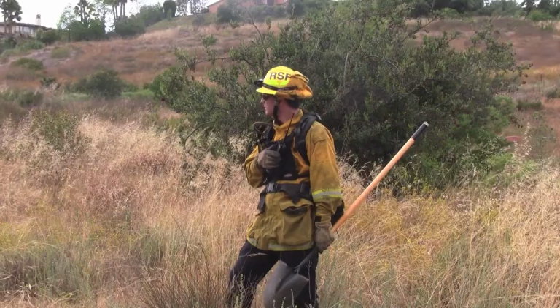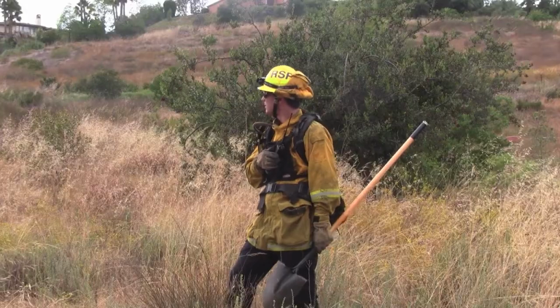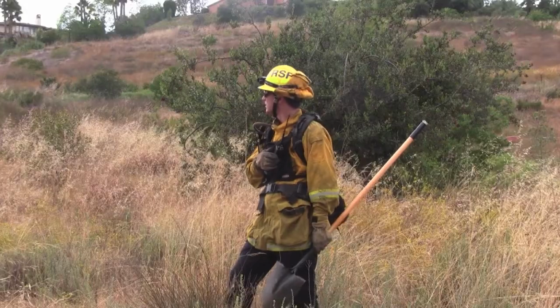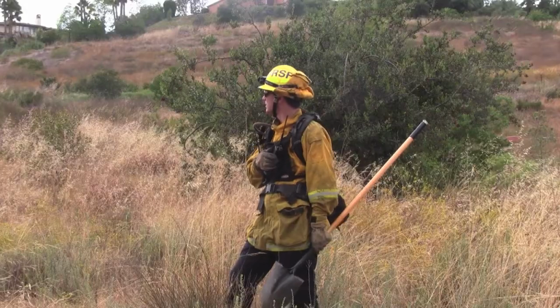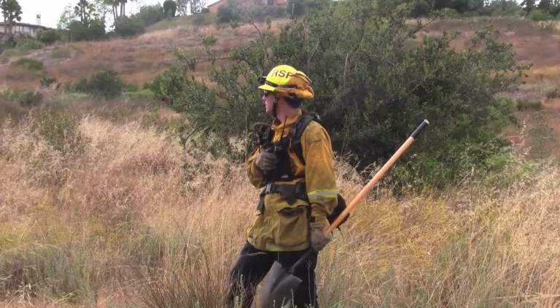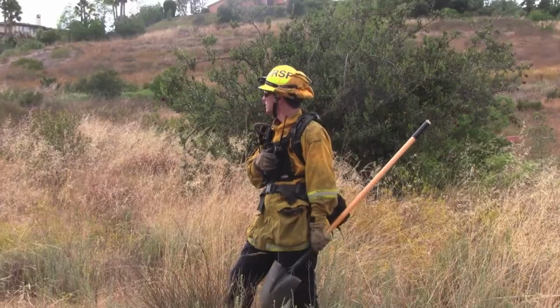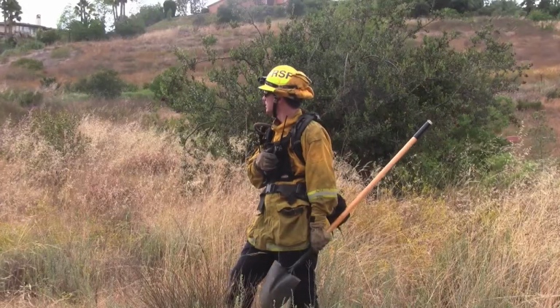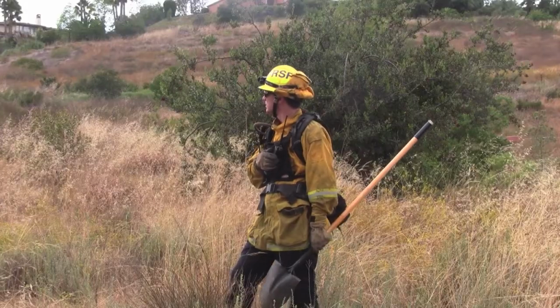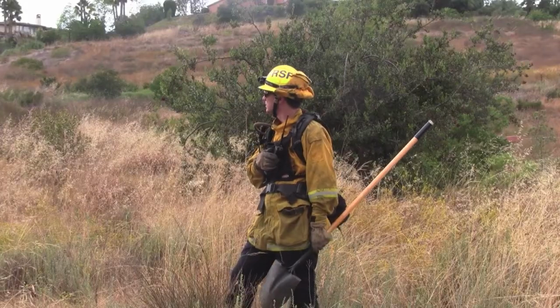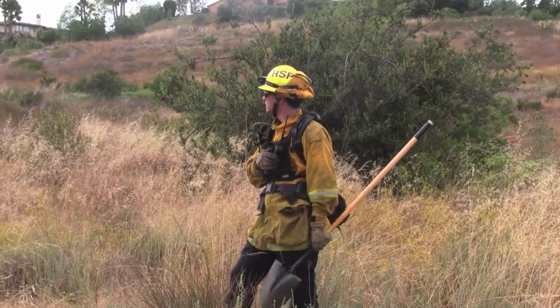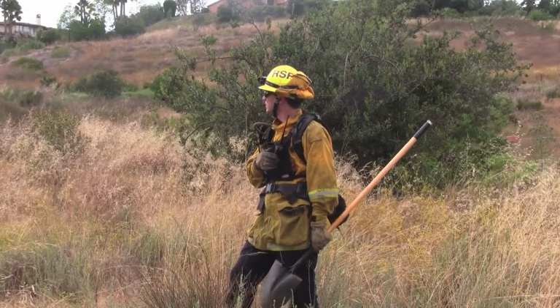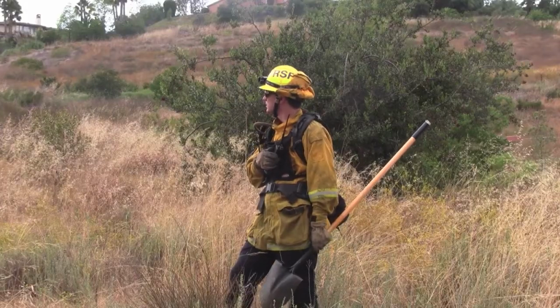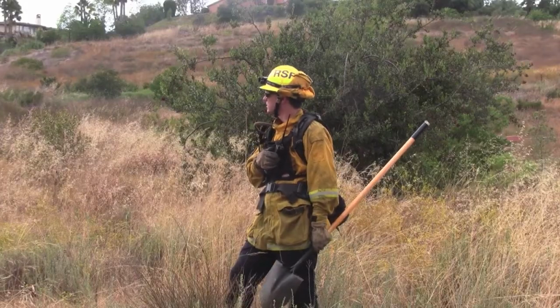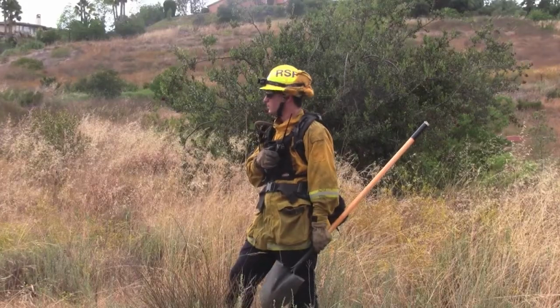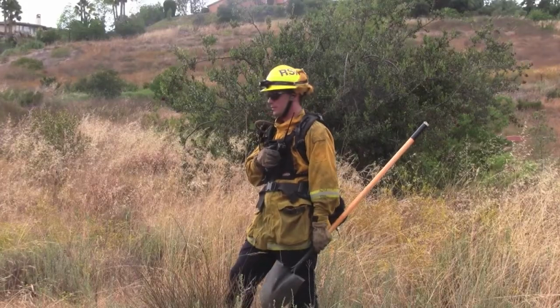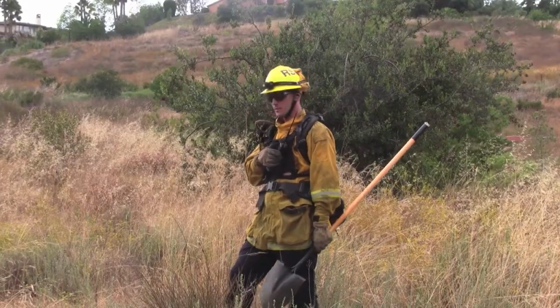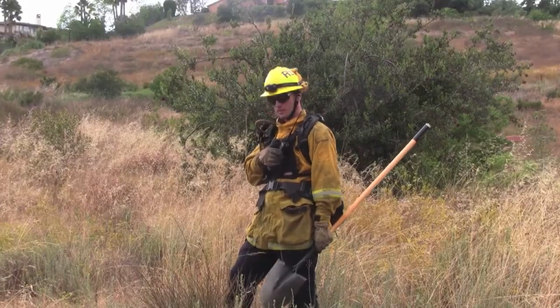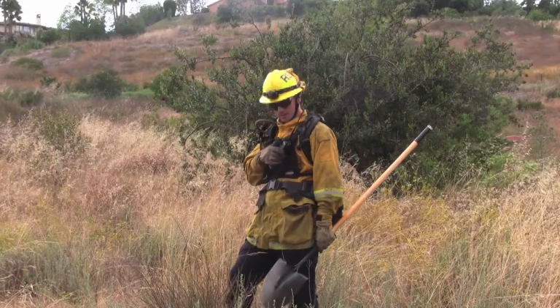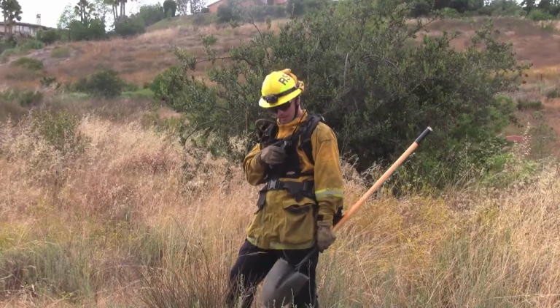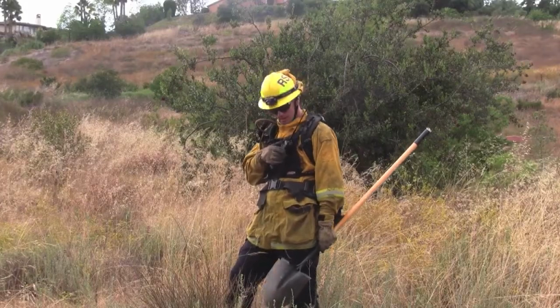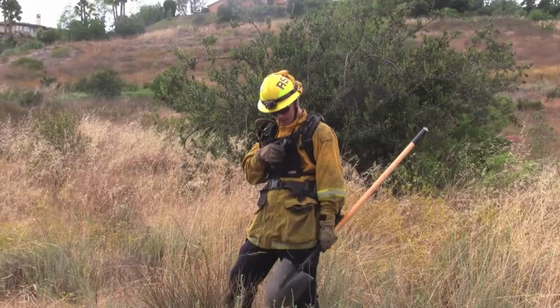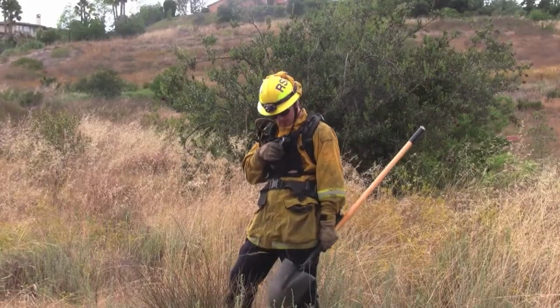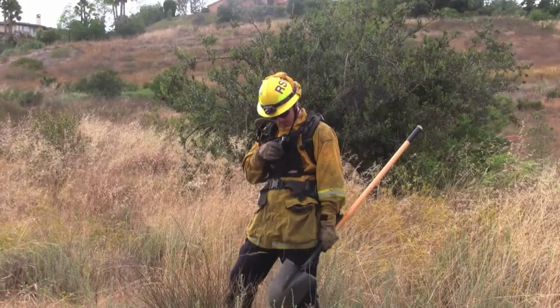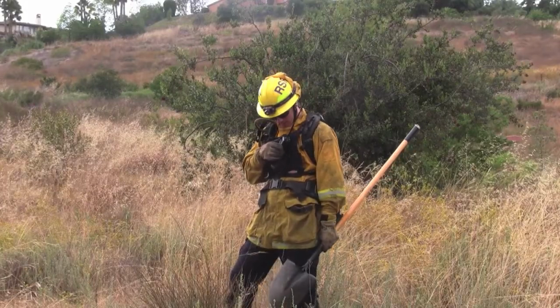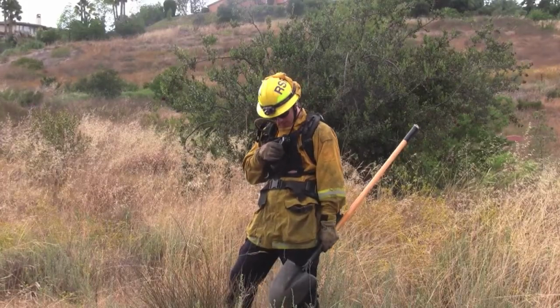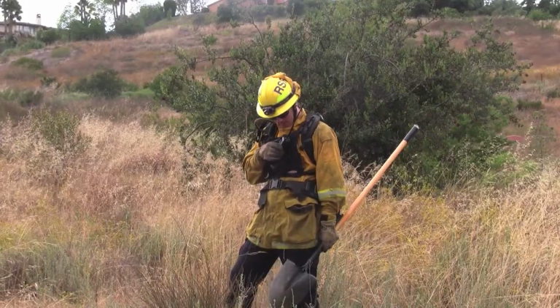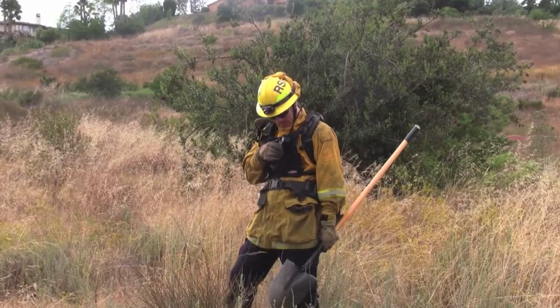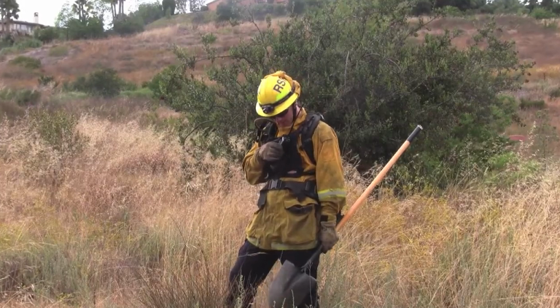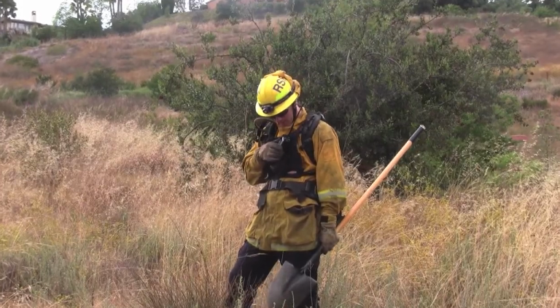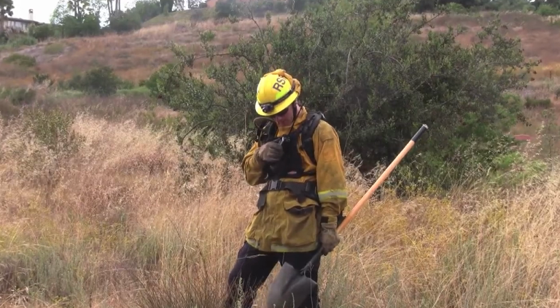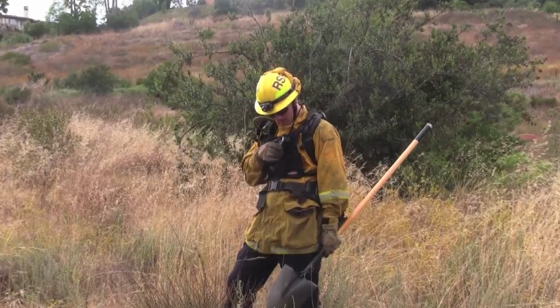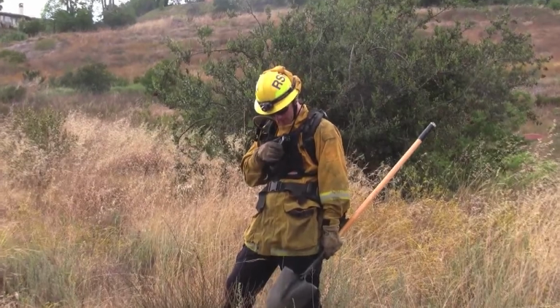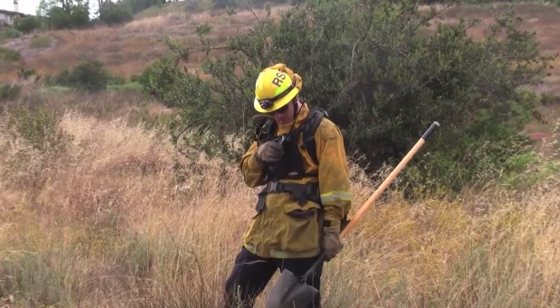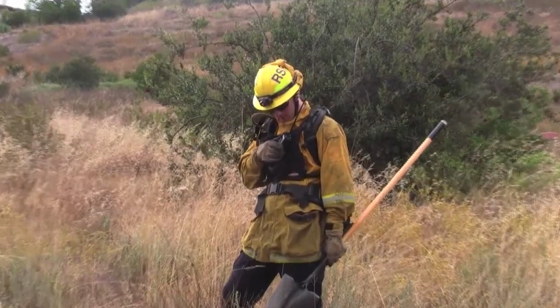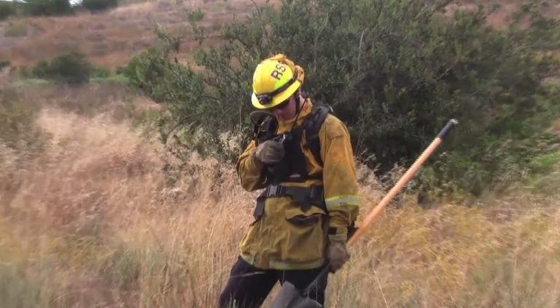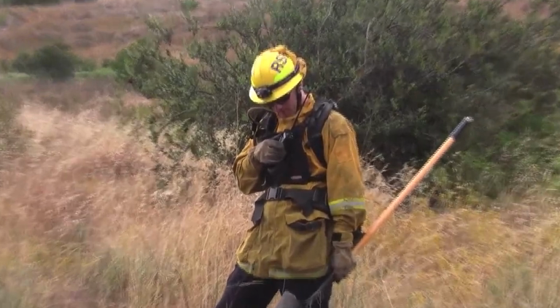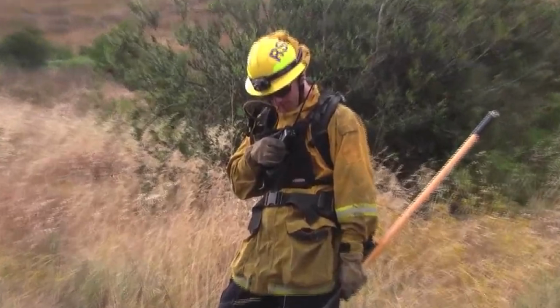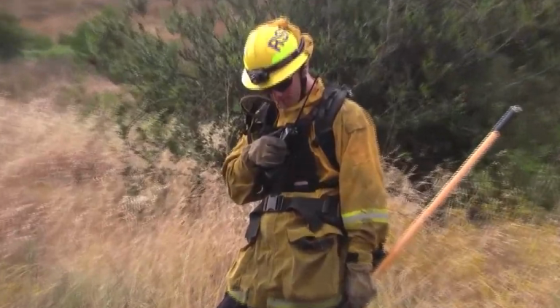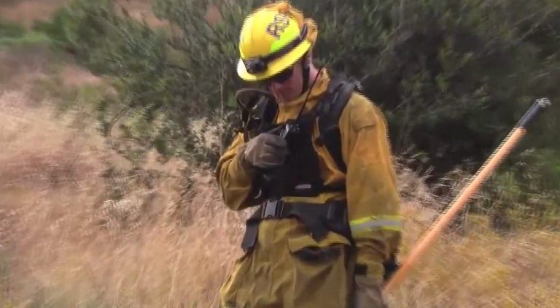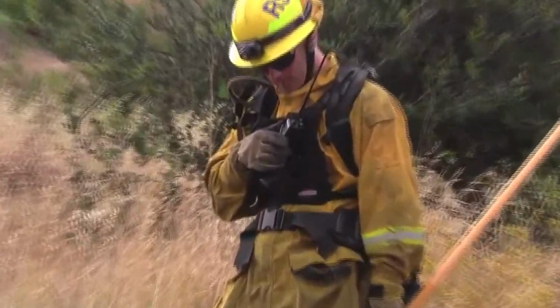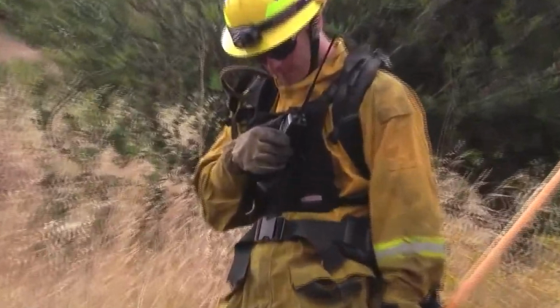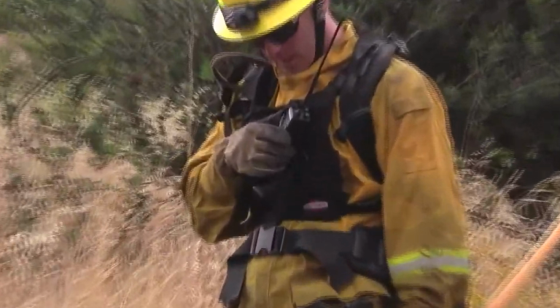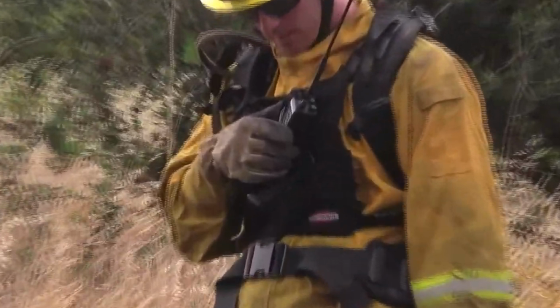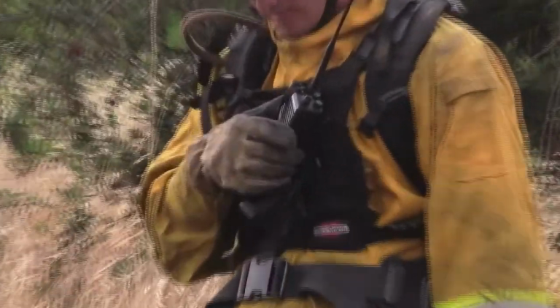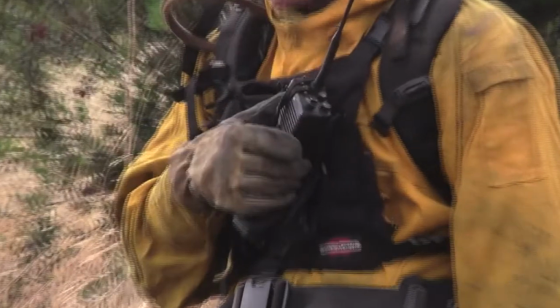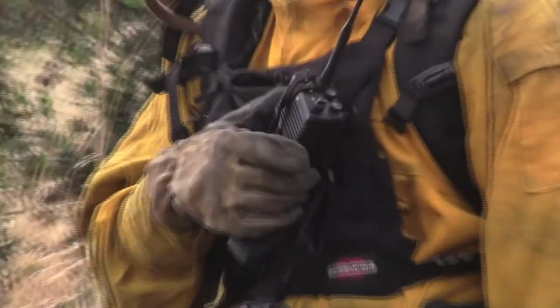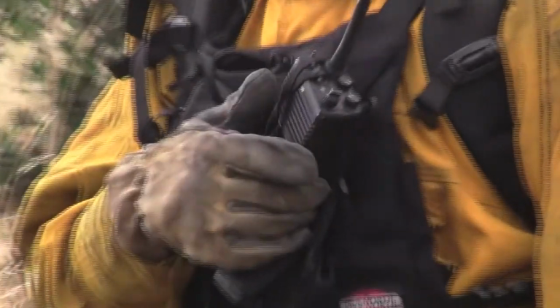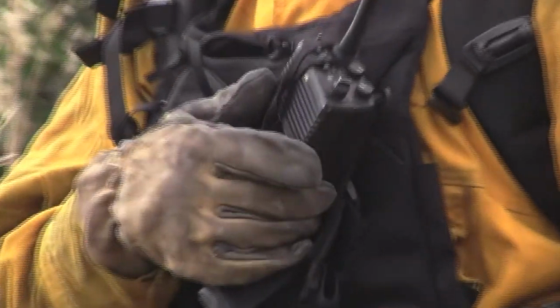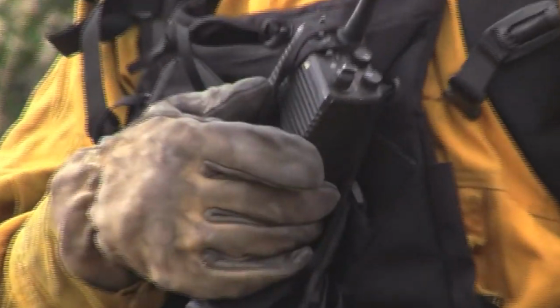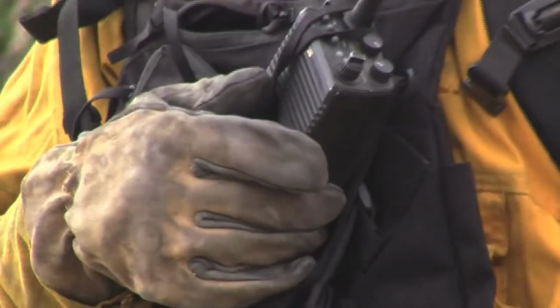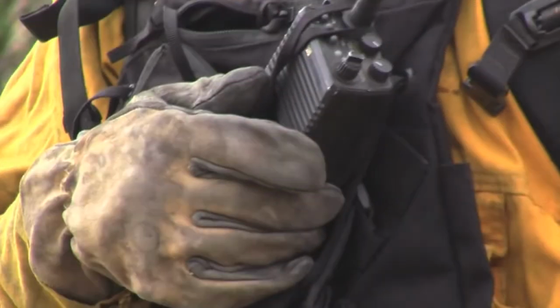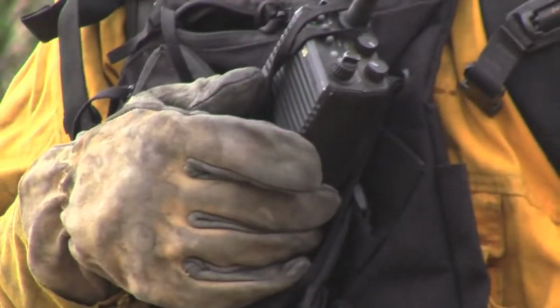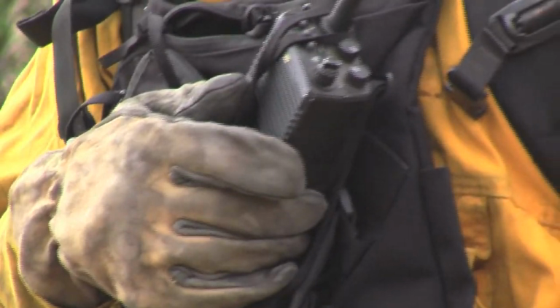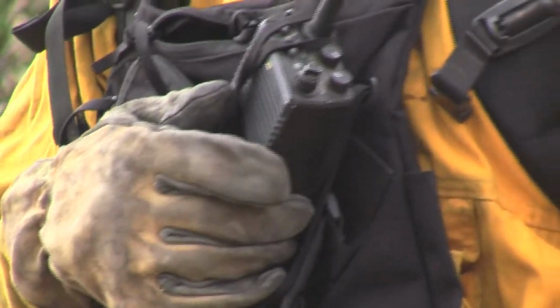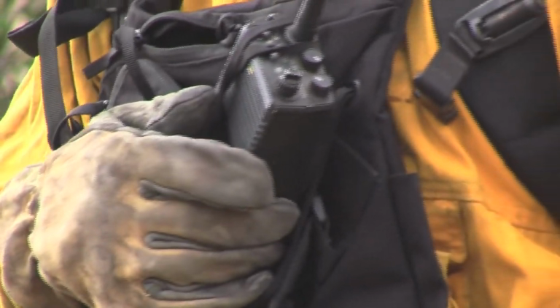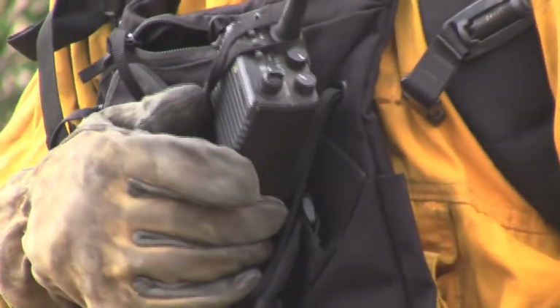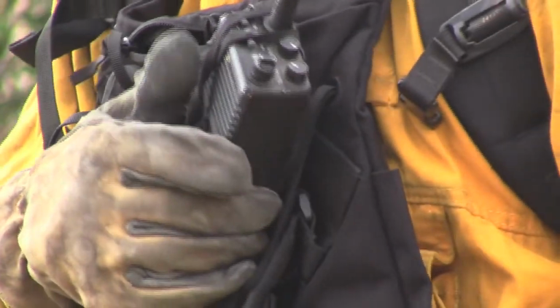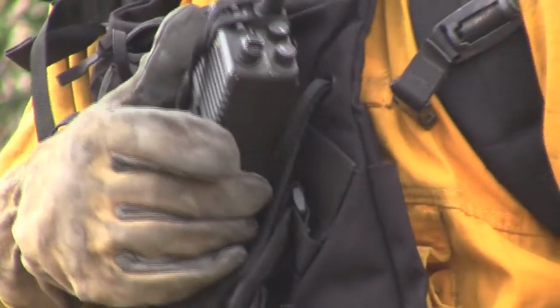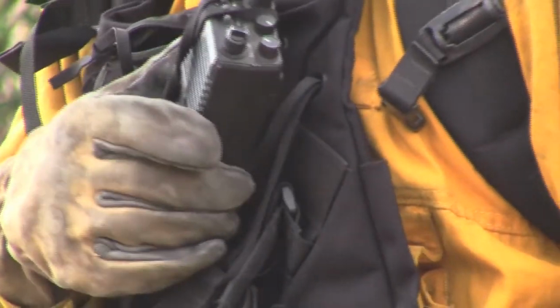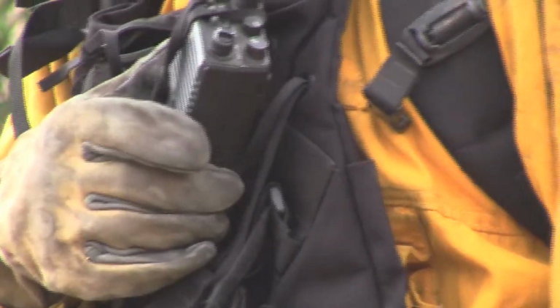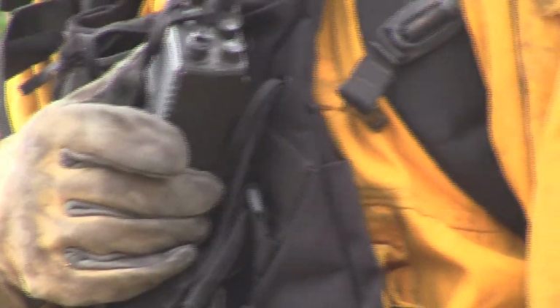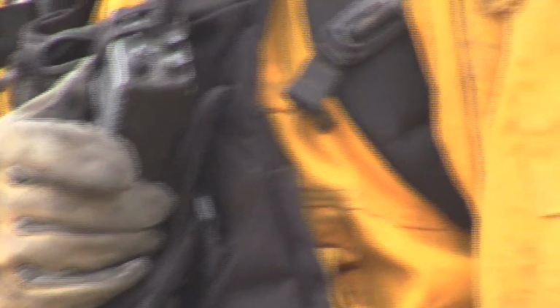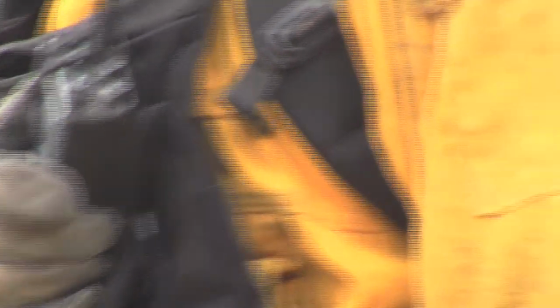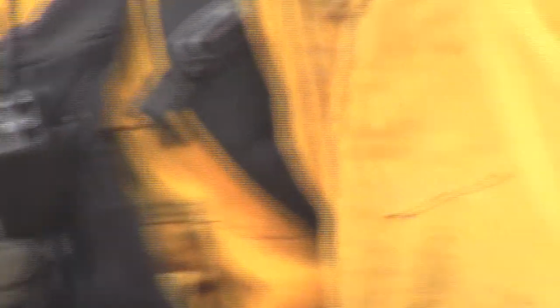This concludes the training video. Regular use and training with your crews will help ensure radio proficiency.